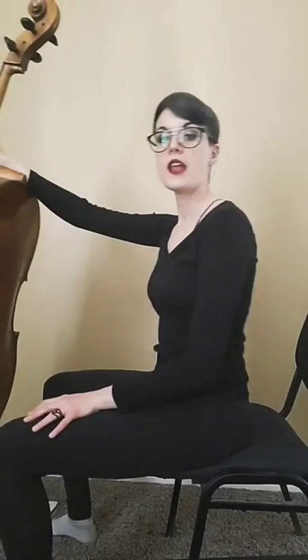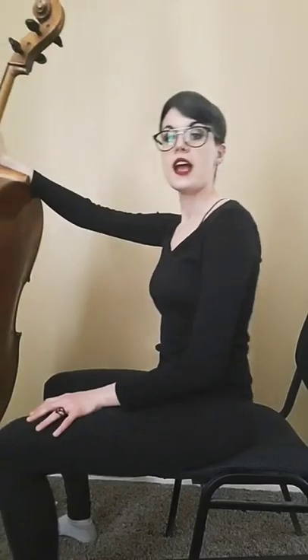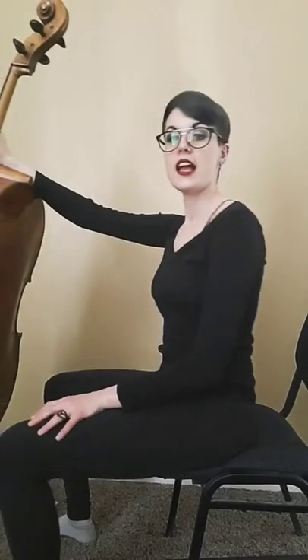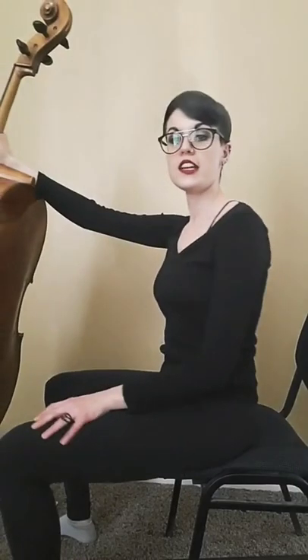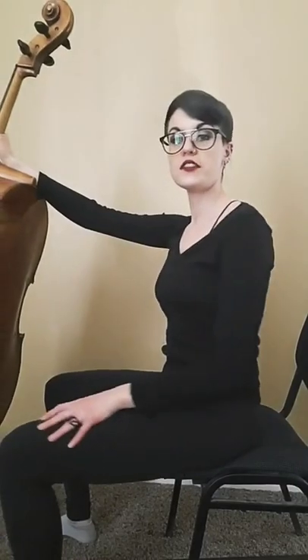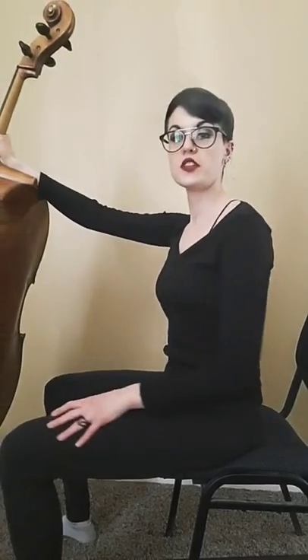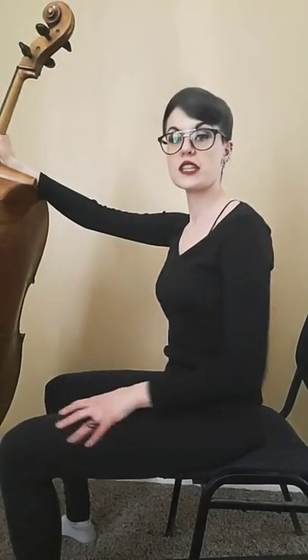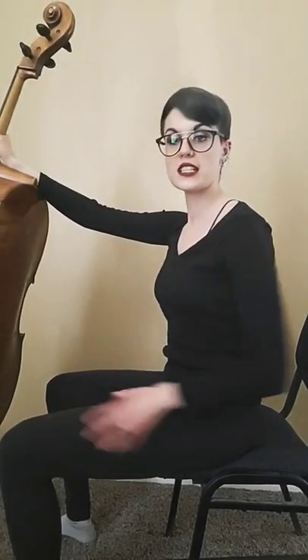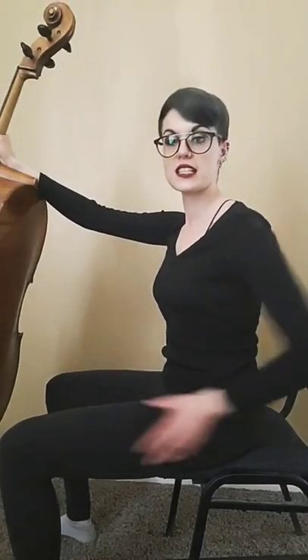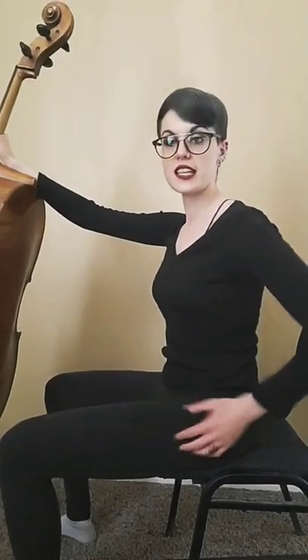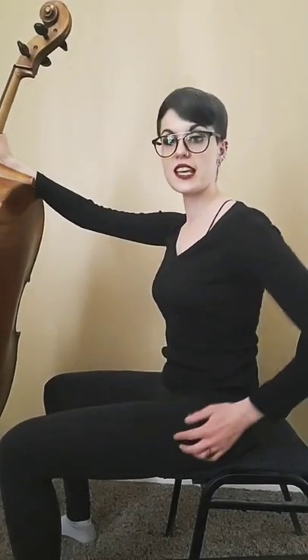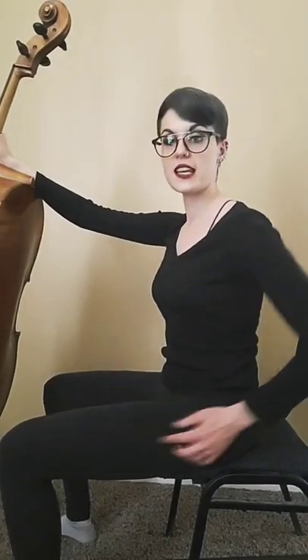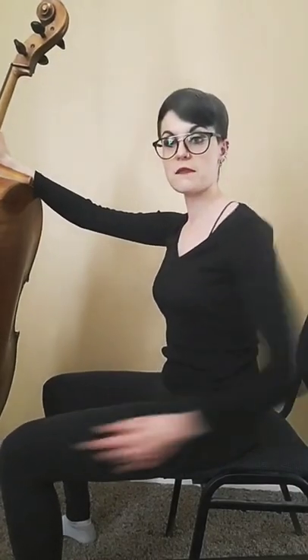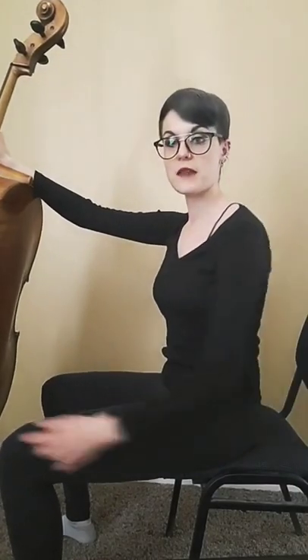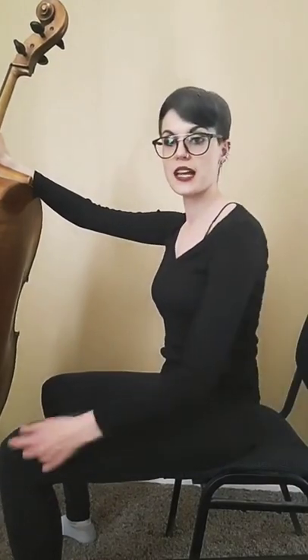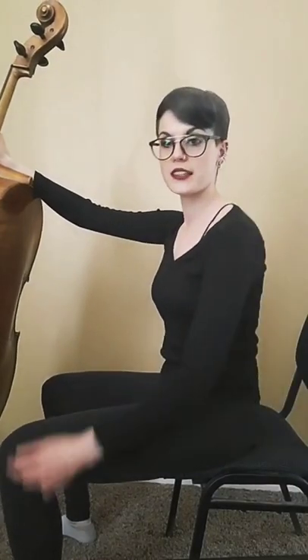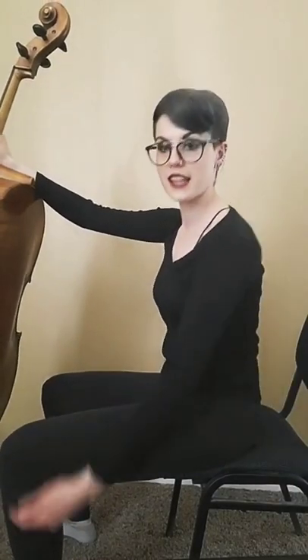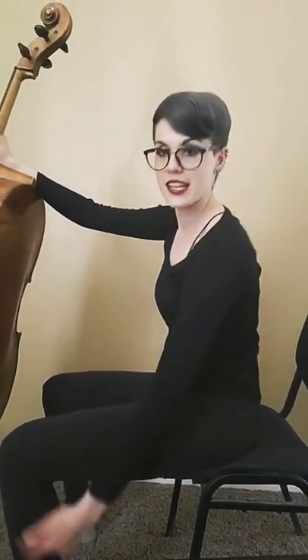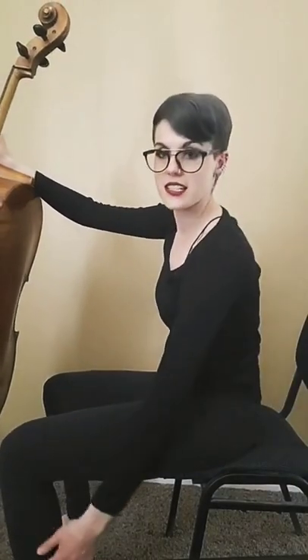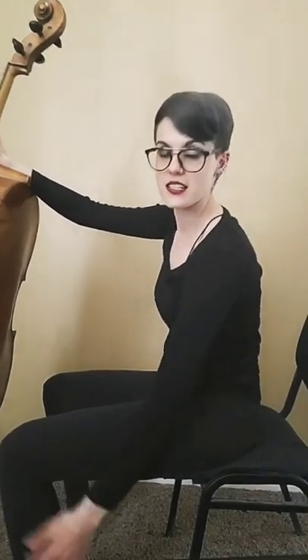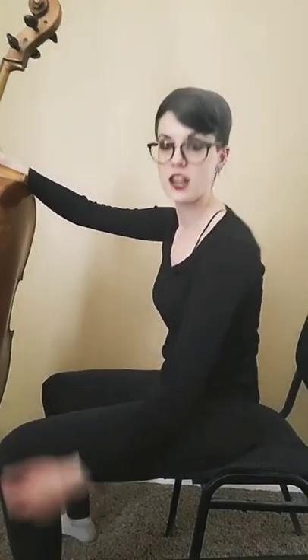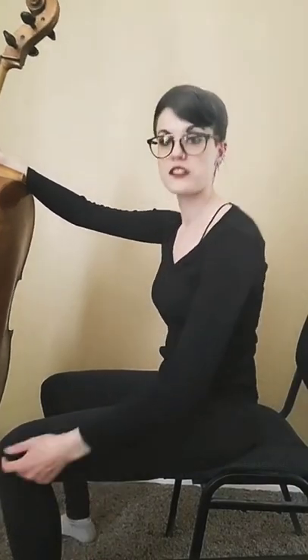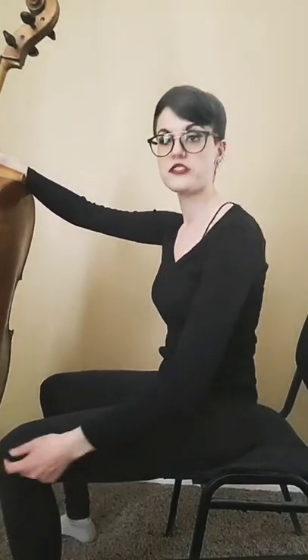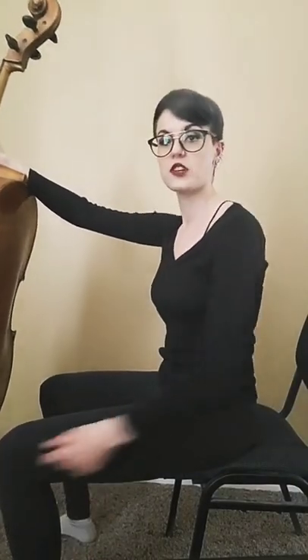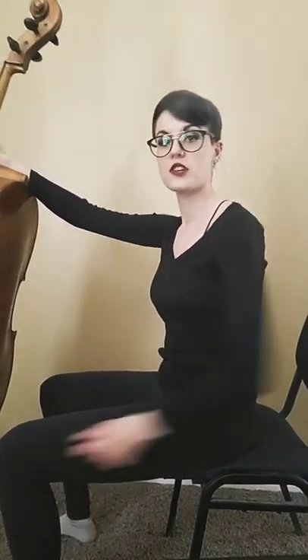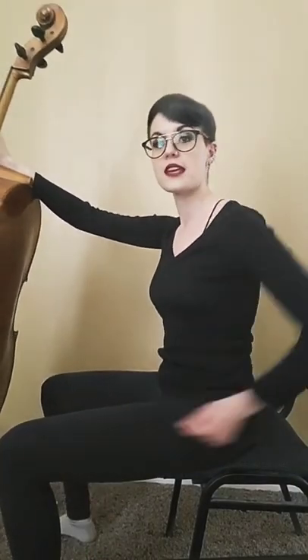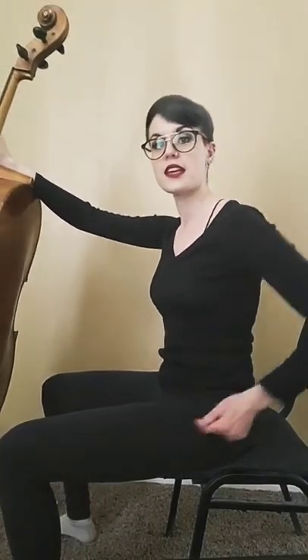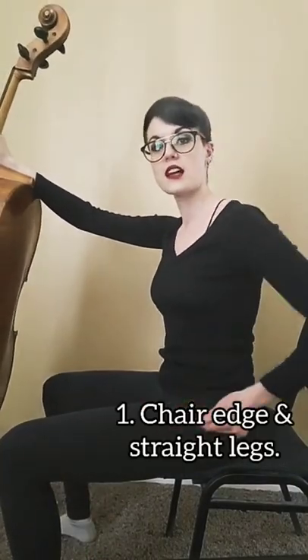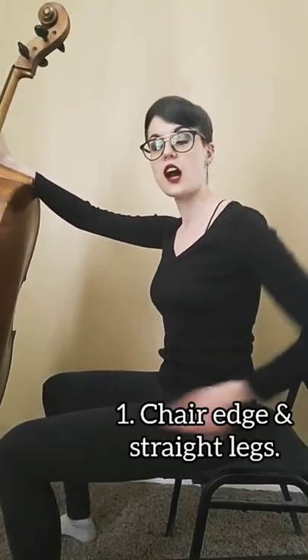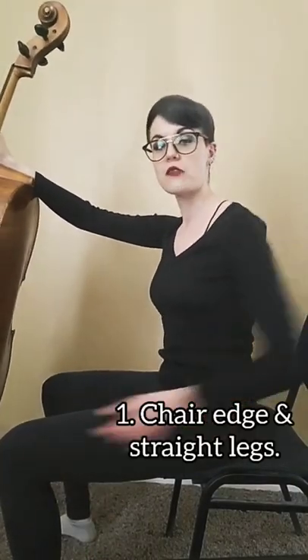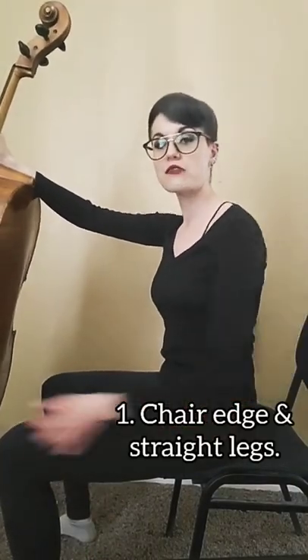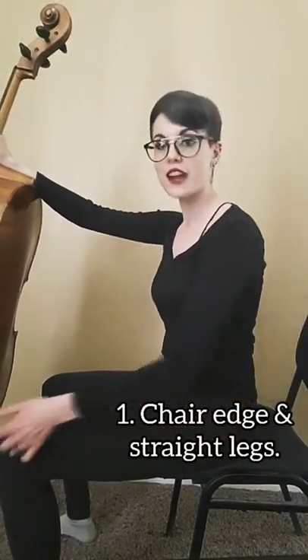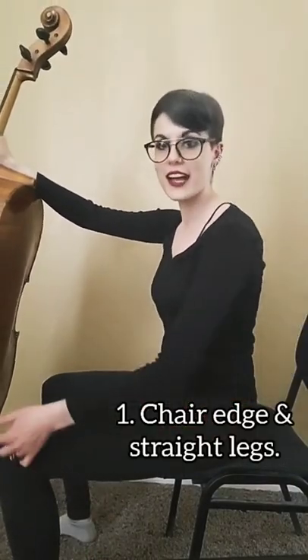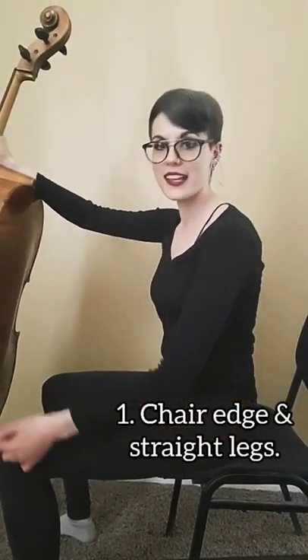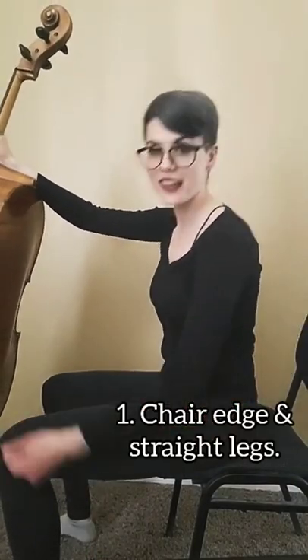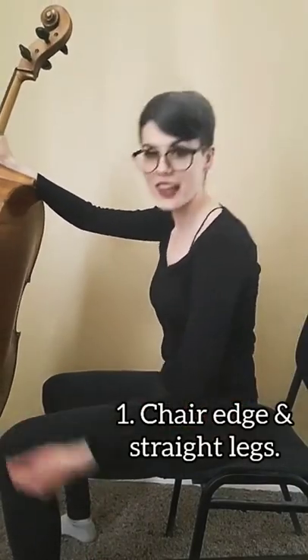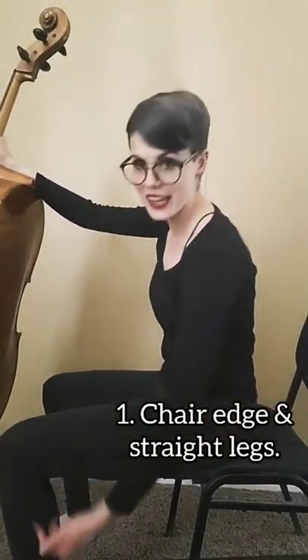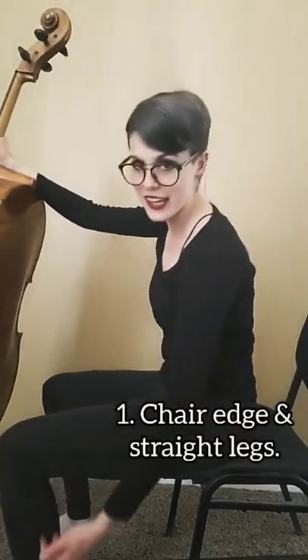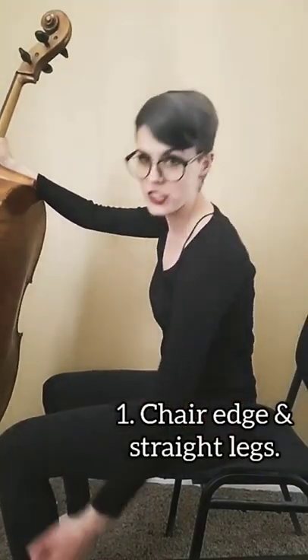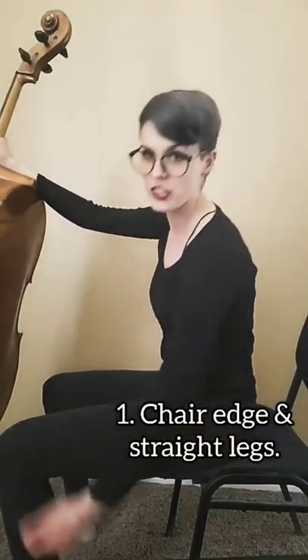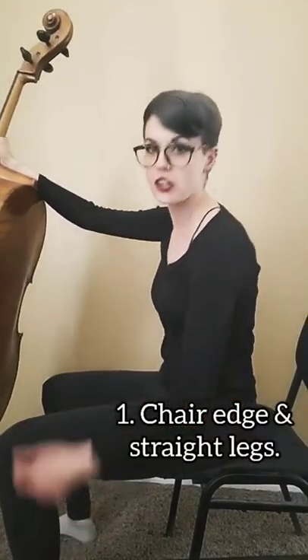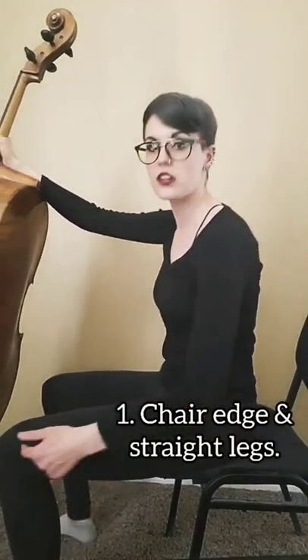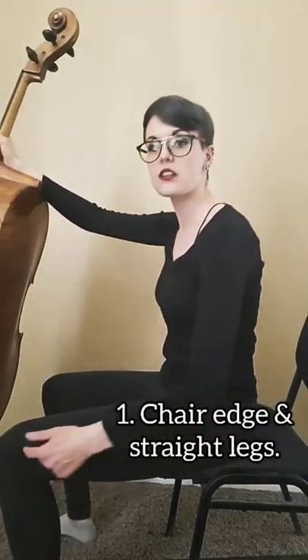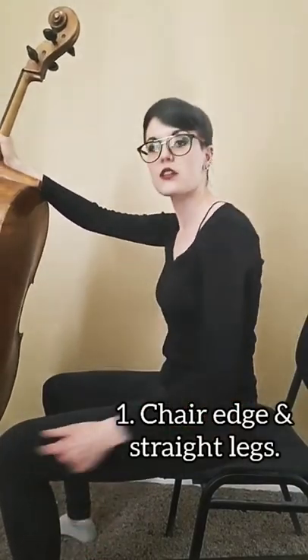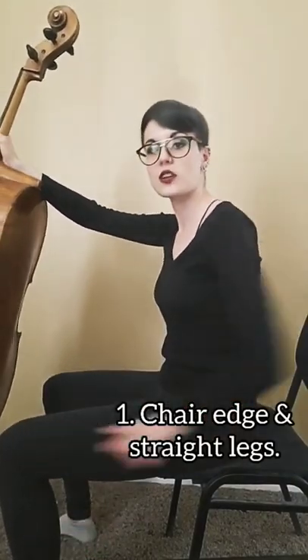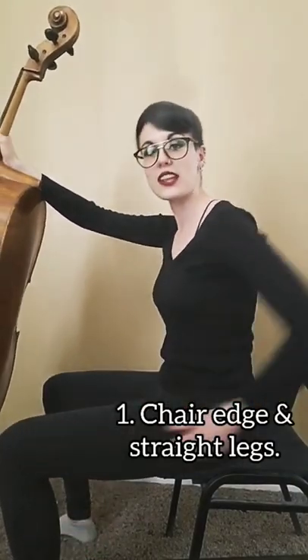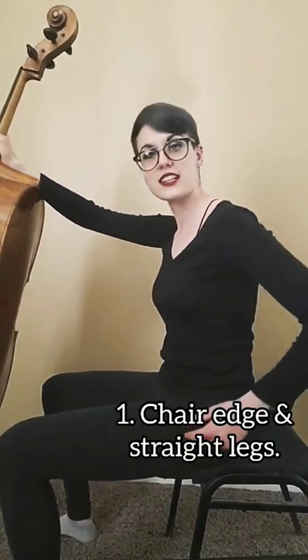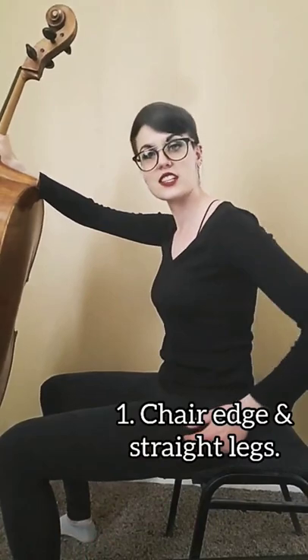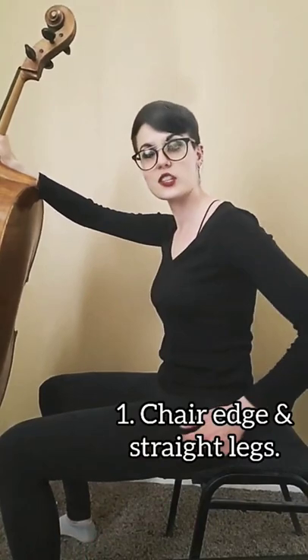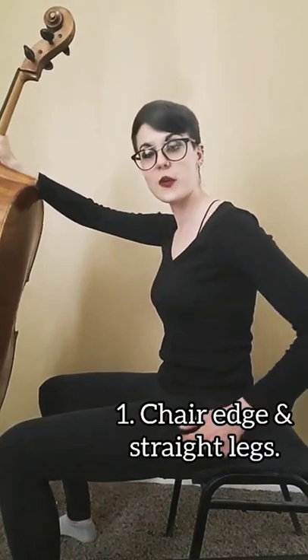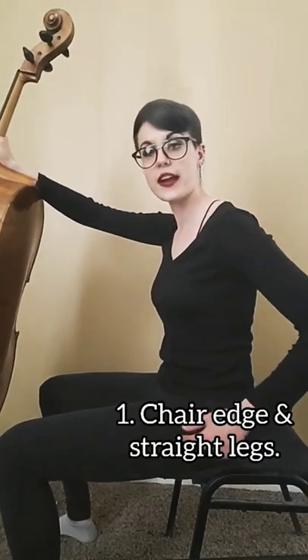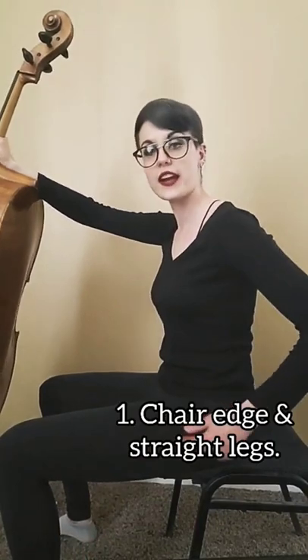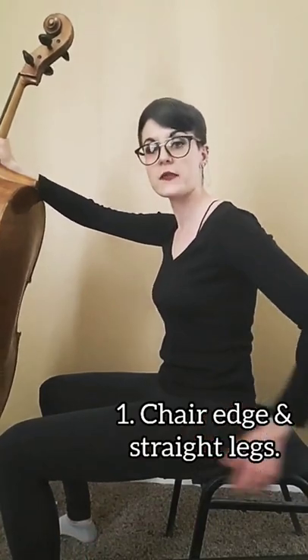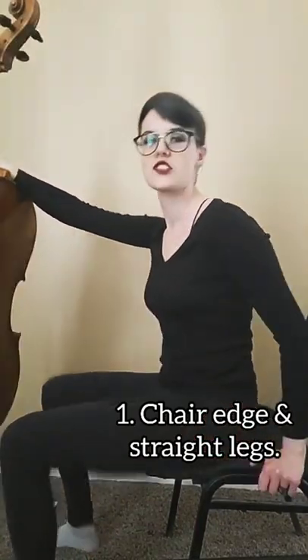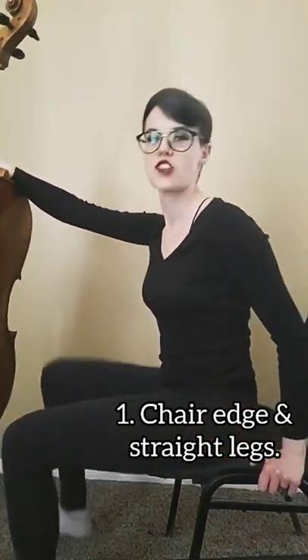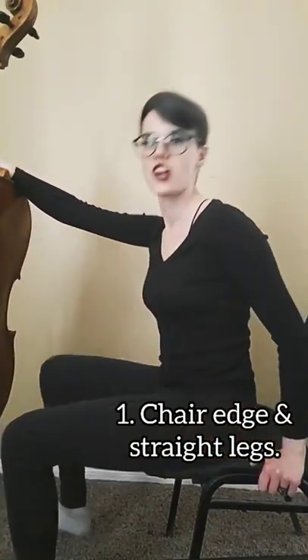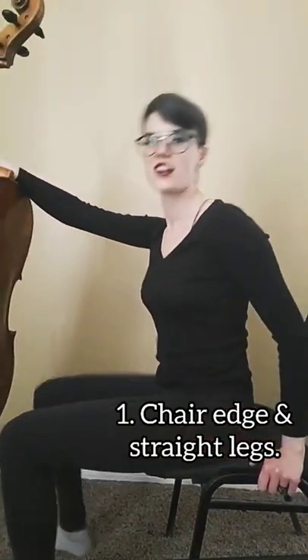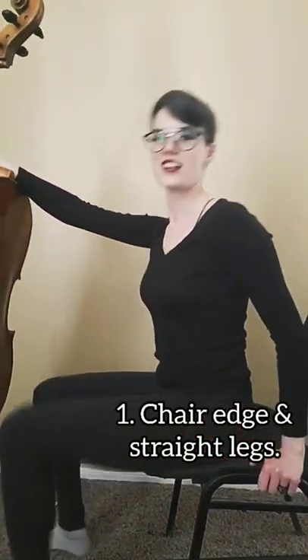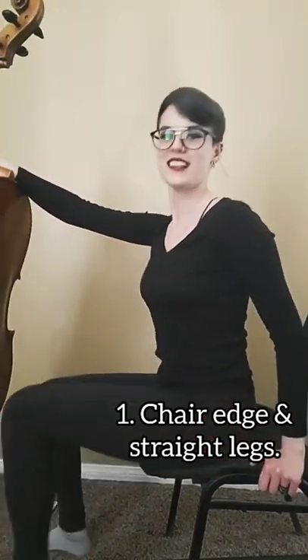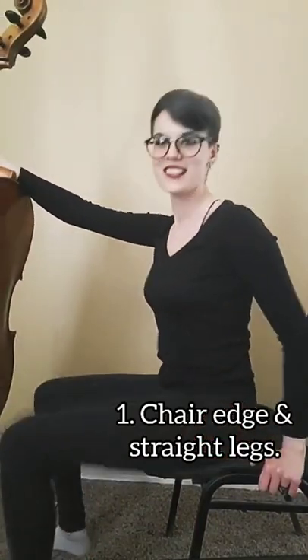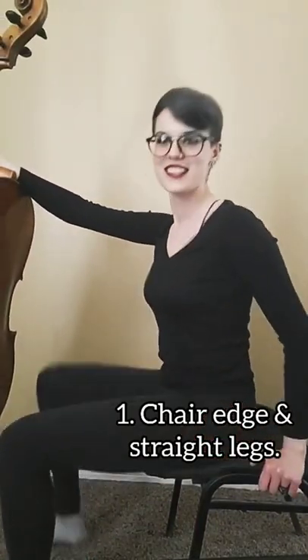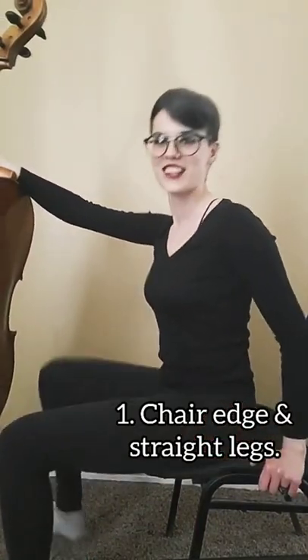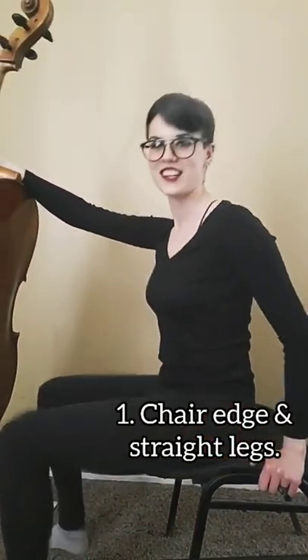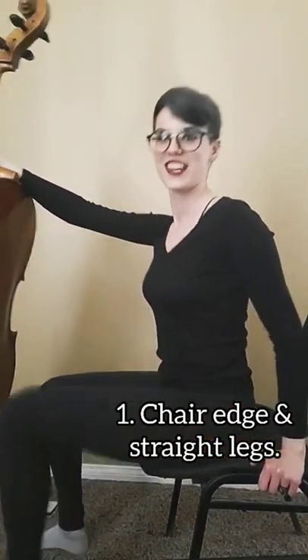And if you can see, my legs are forming a right angle, or like a square. Strong, sturdy.